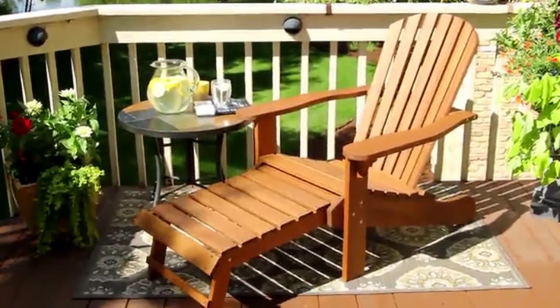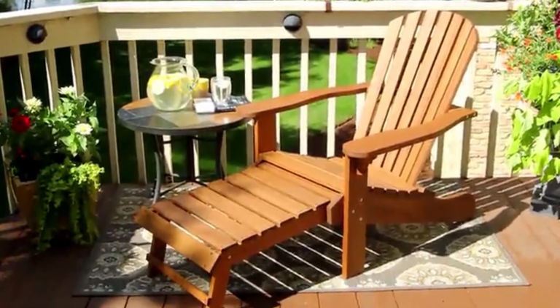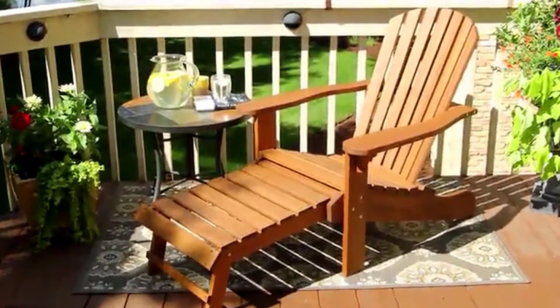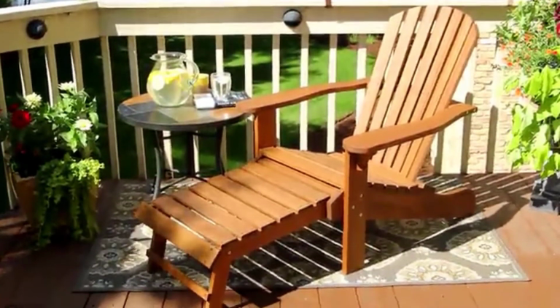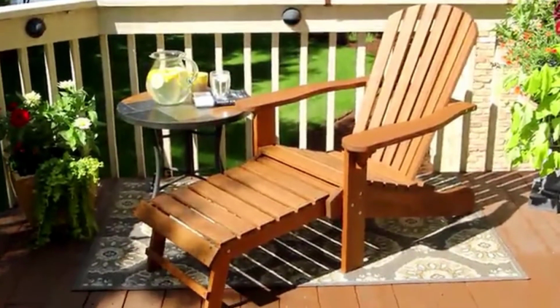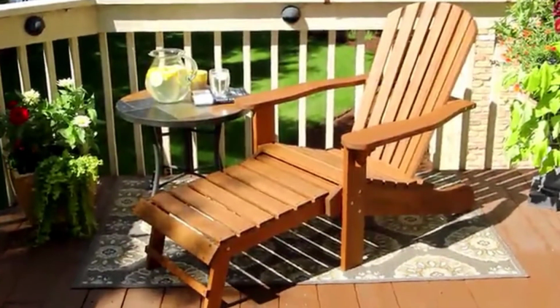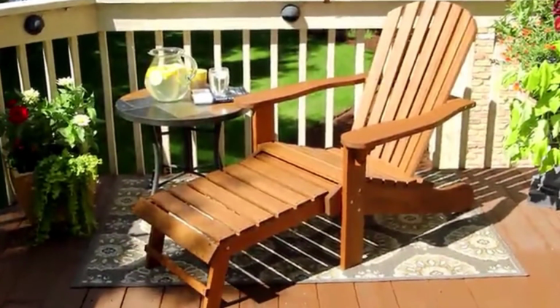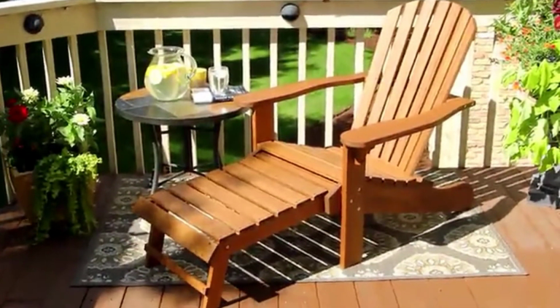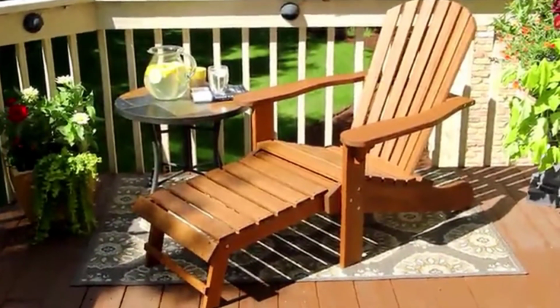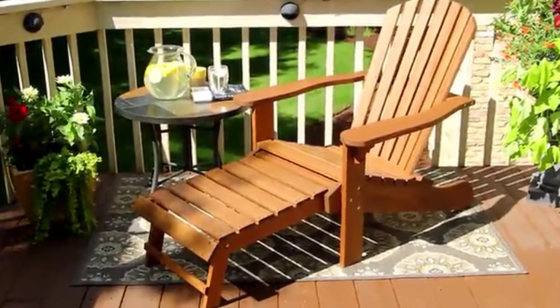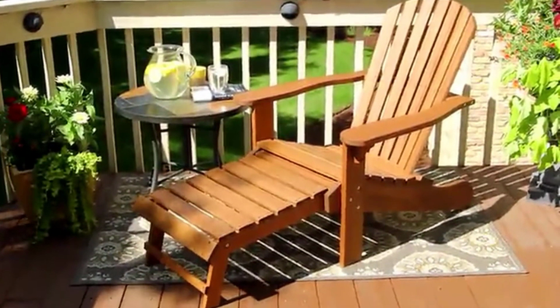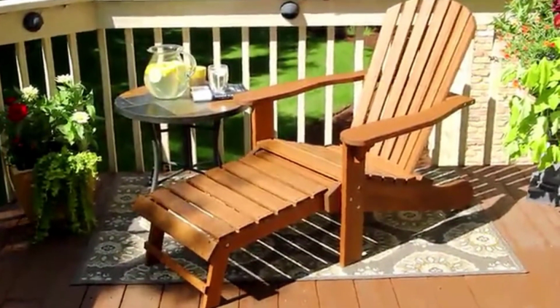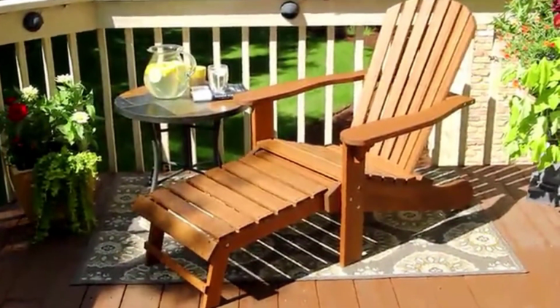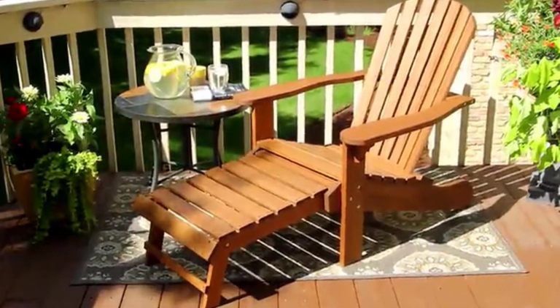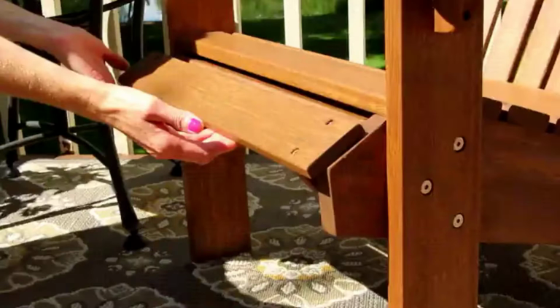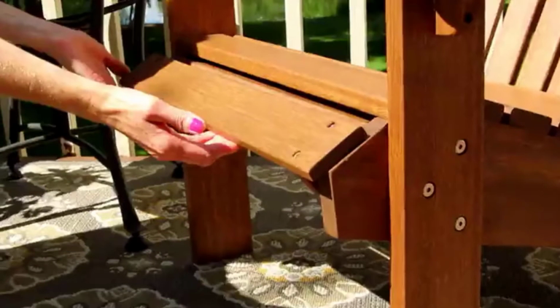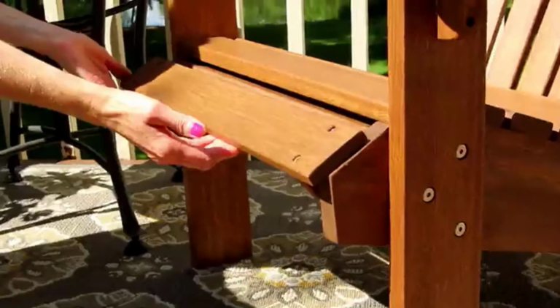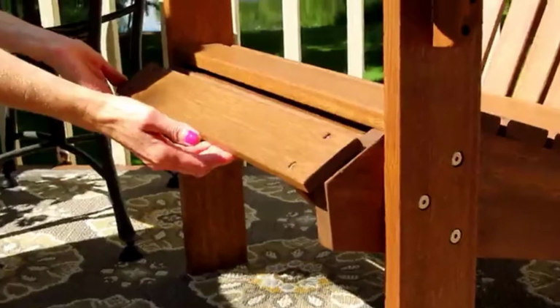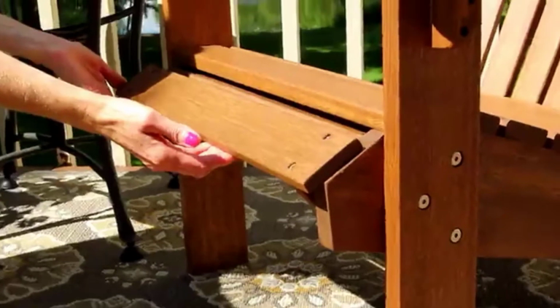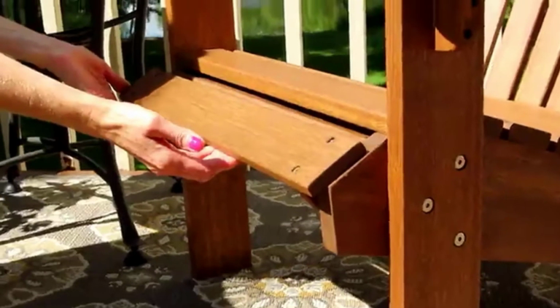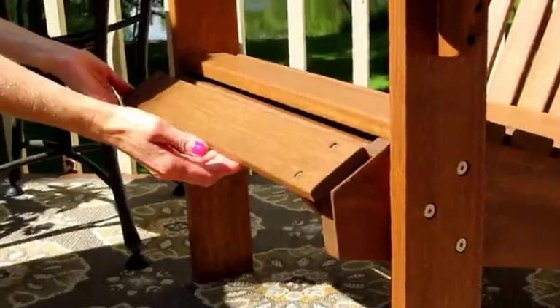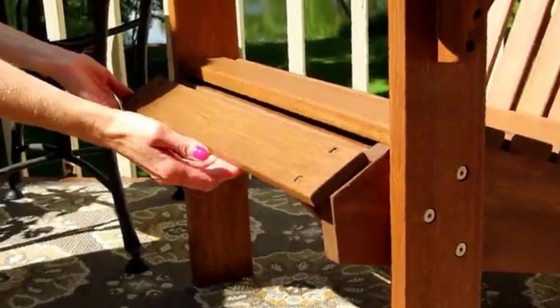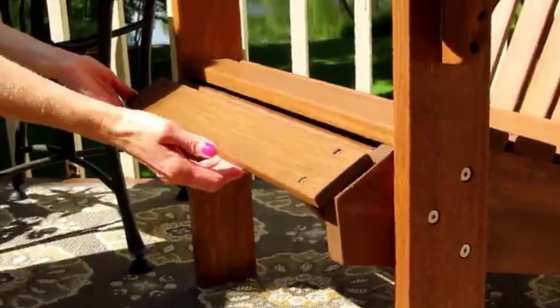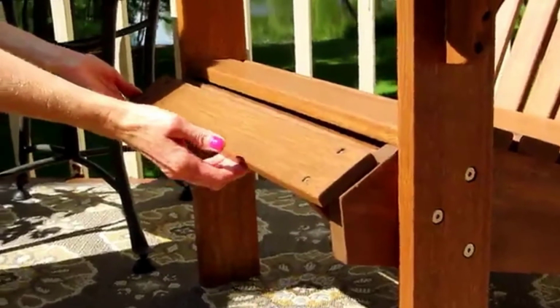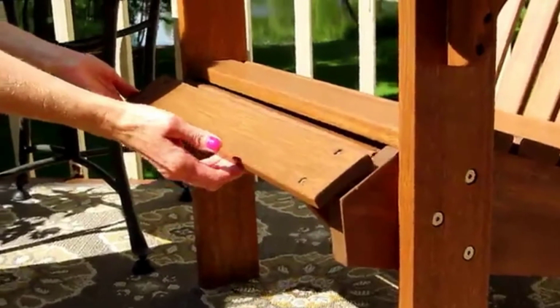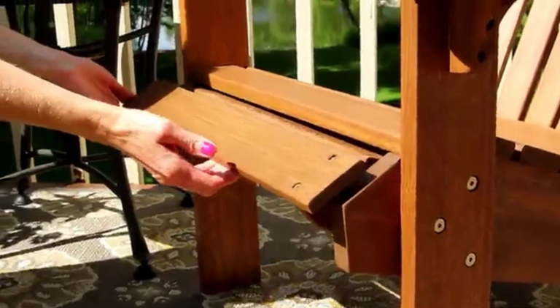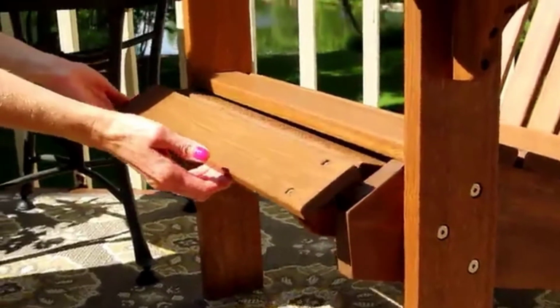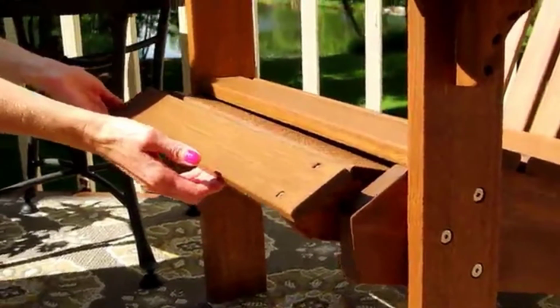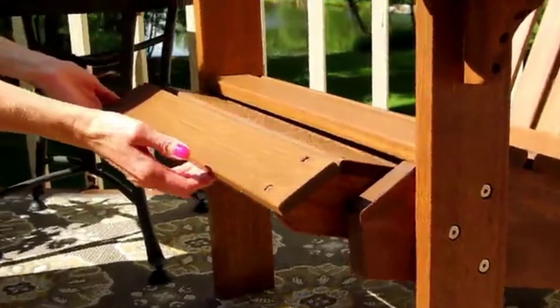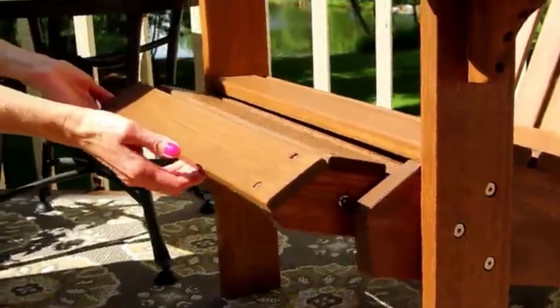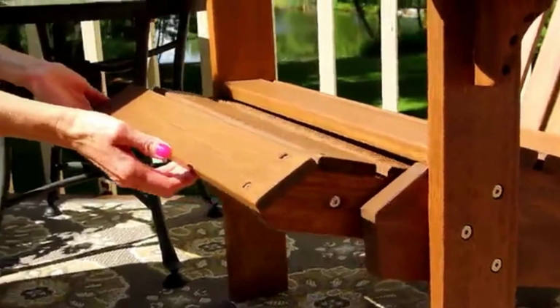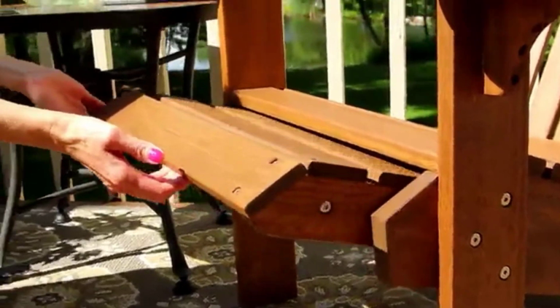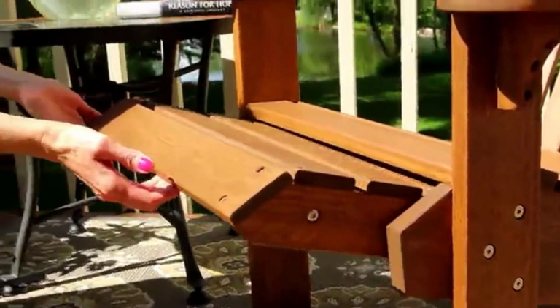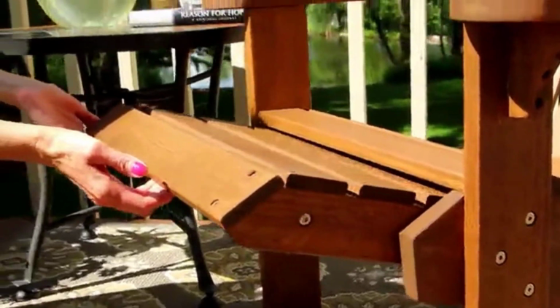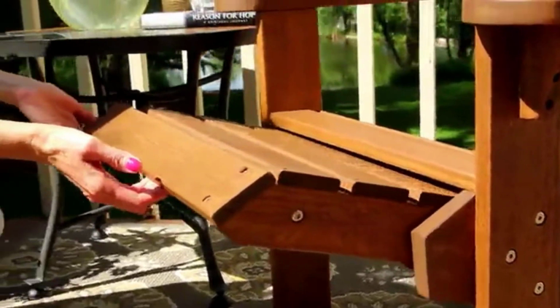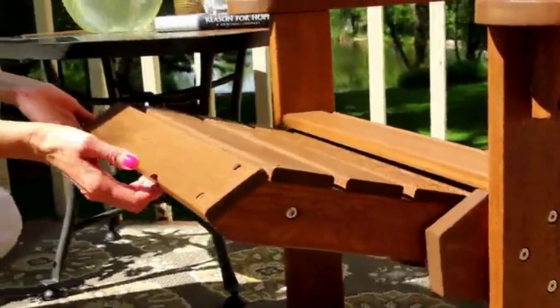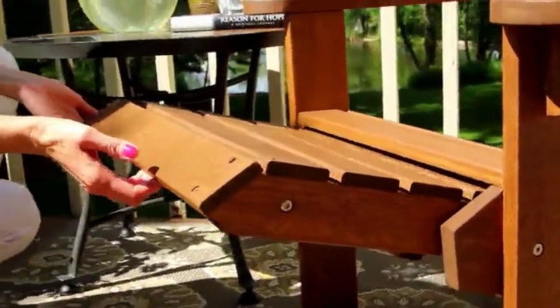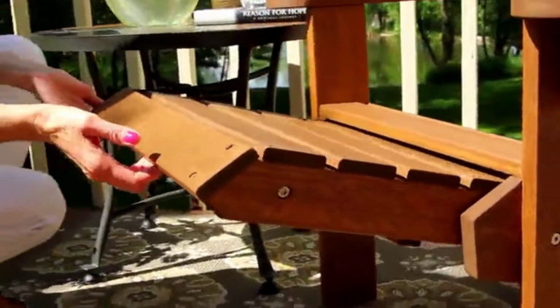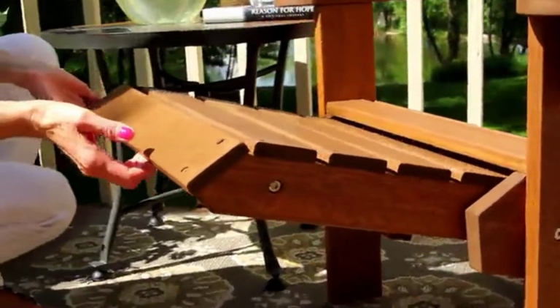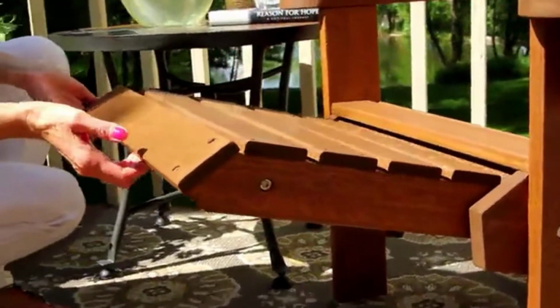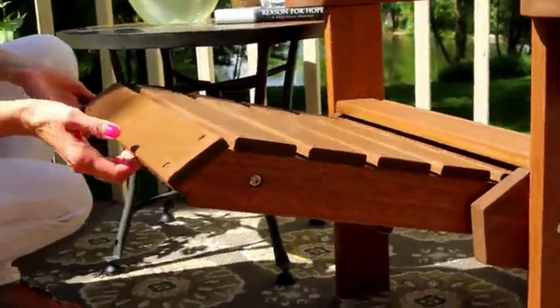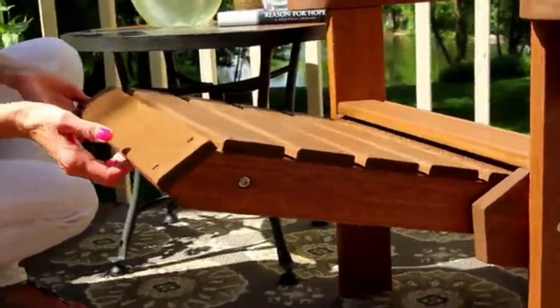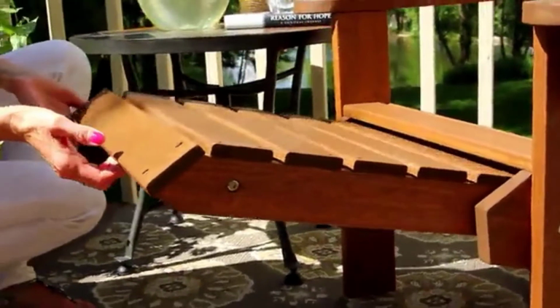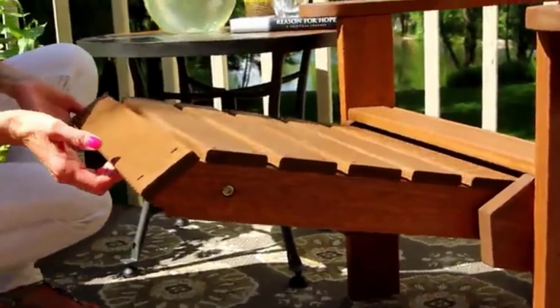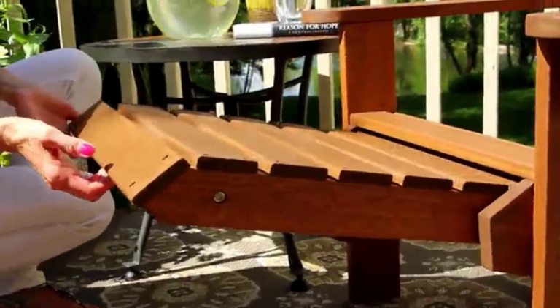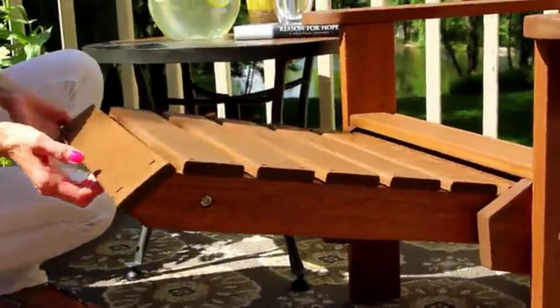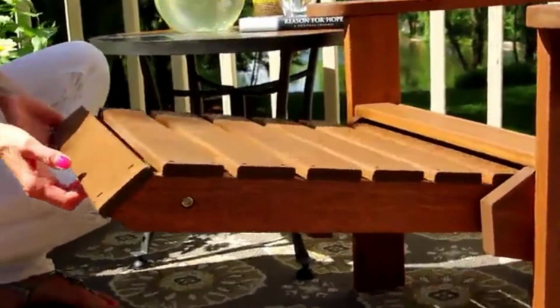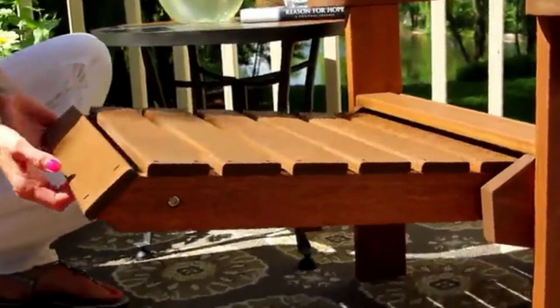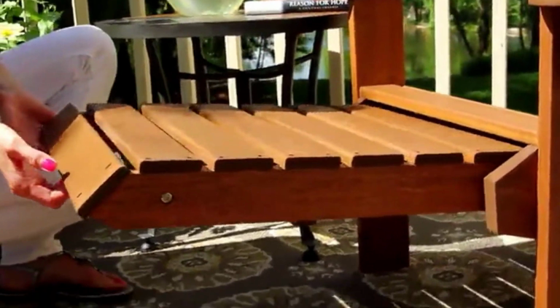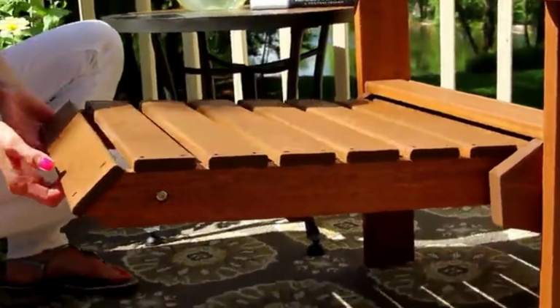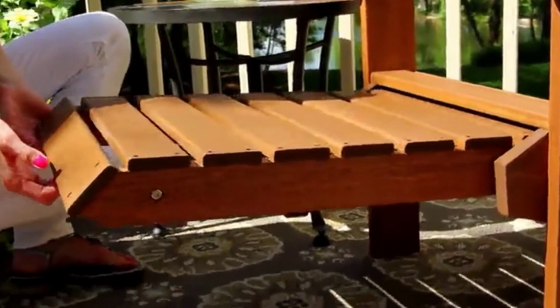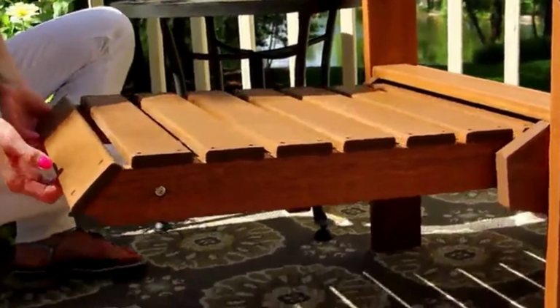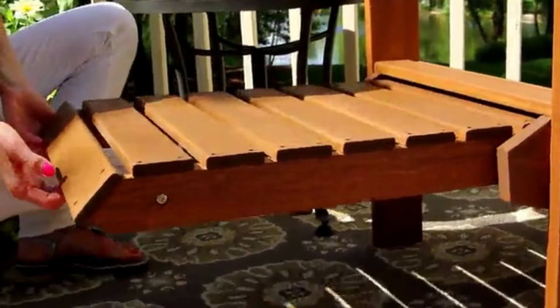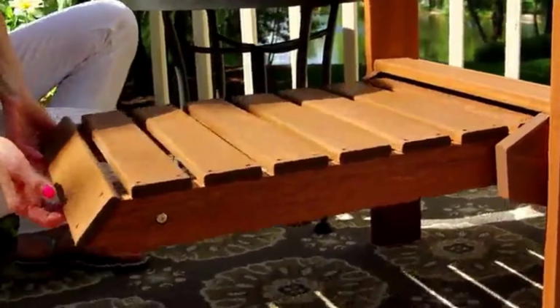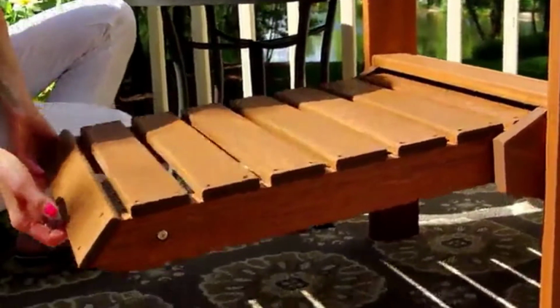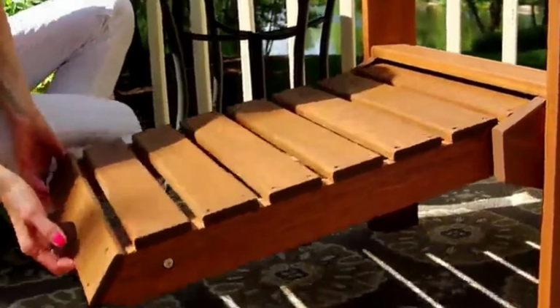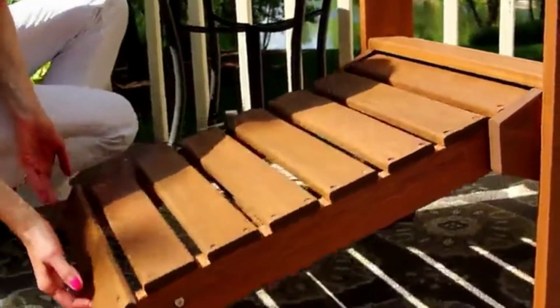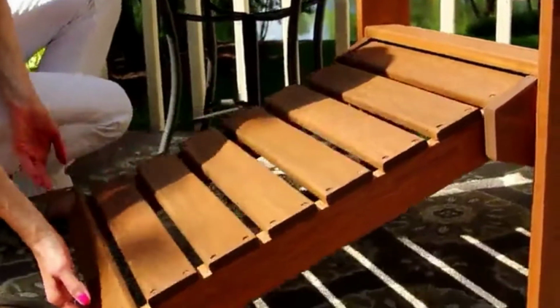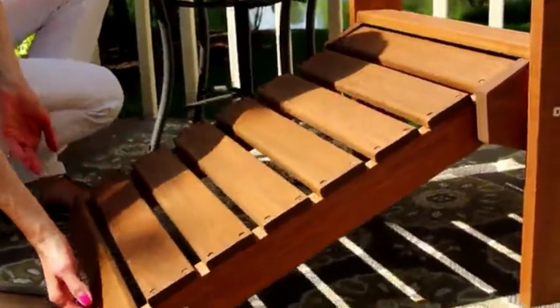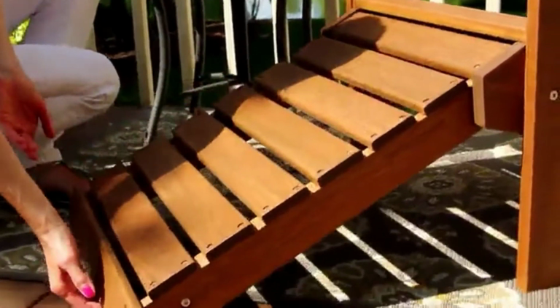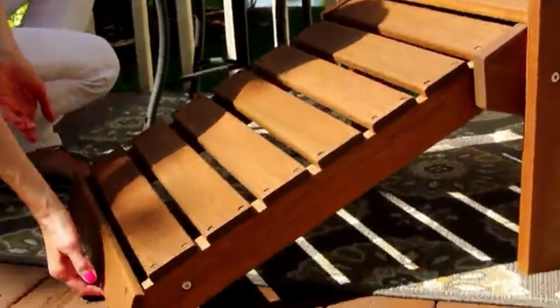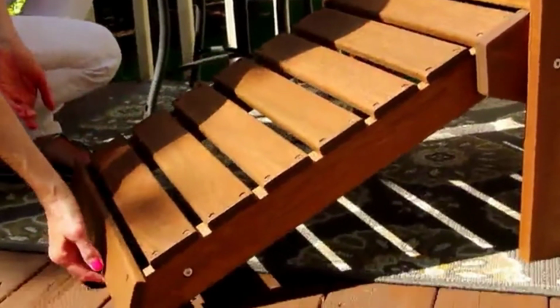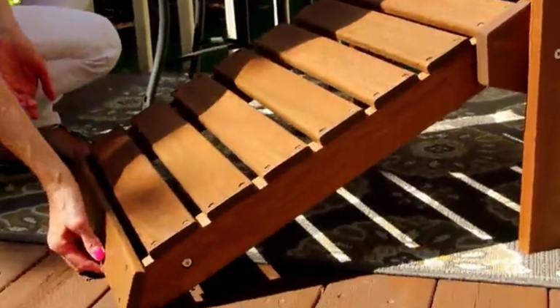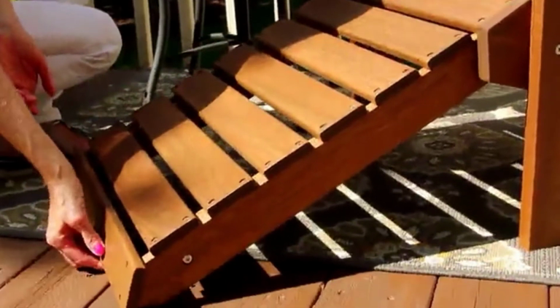I tried to make the list based on their popularity, quality, price, durability, user opinions, and more.